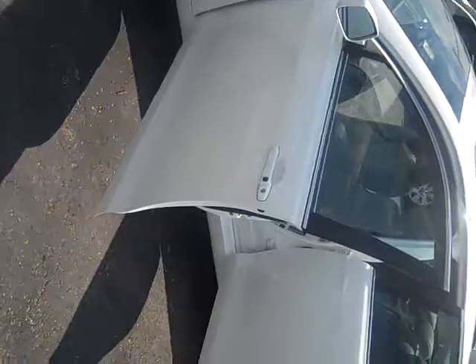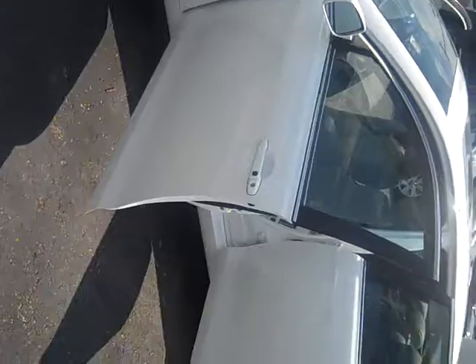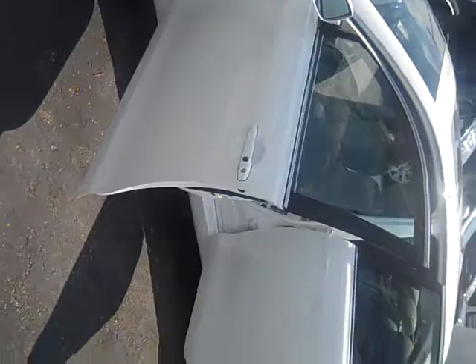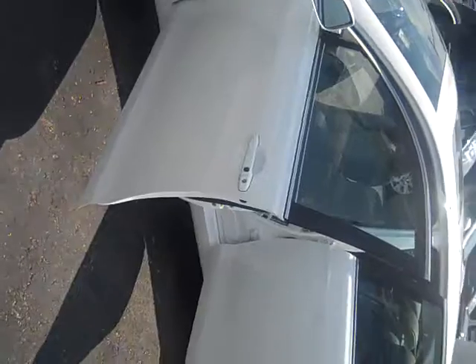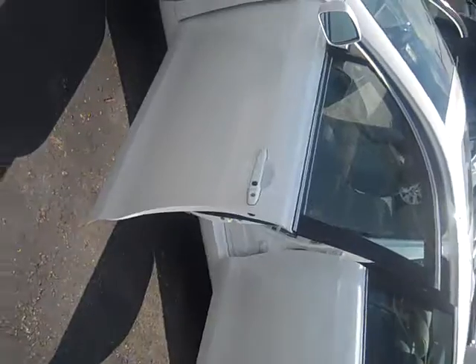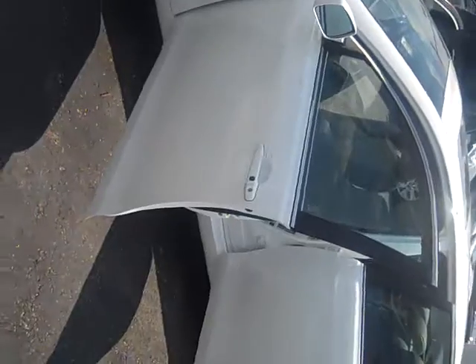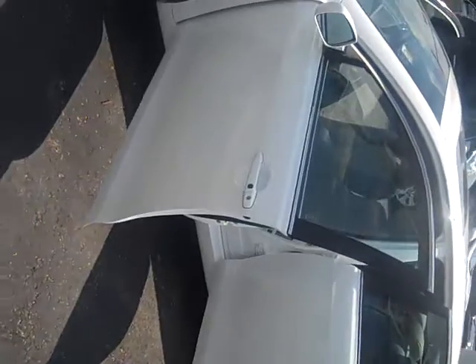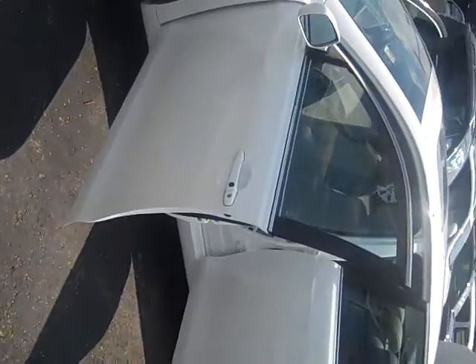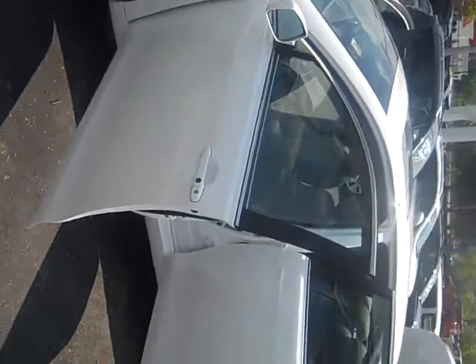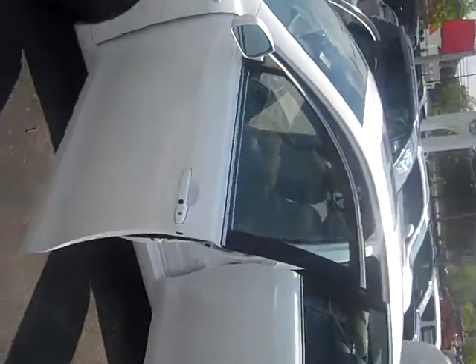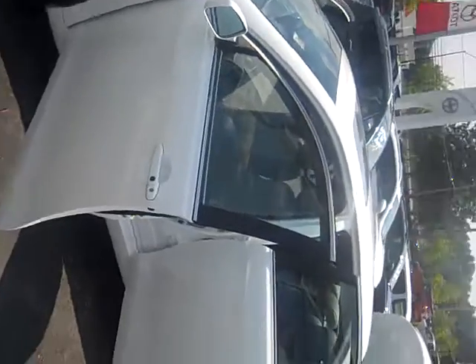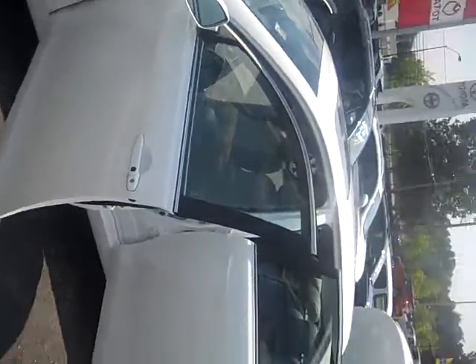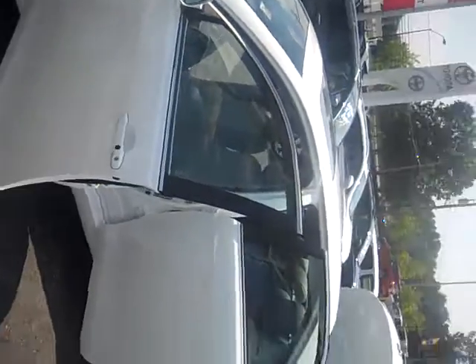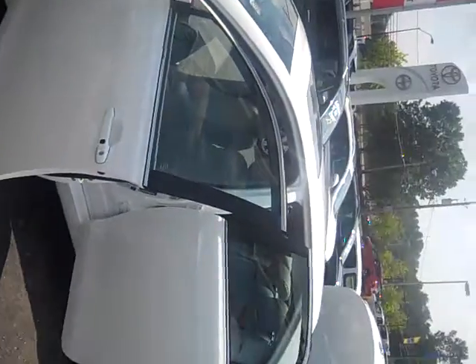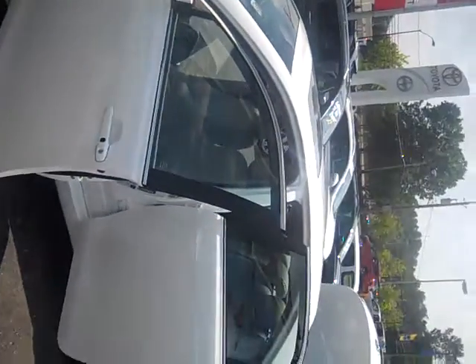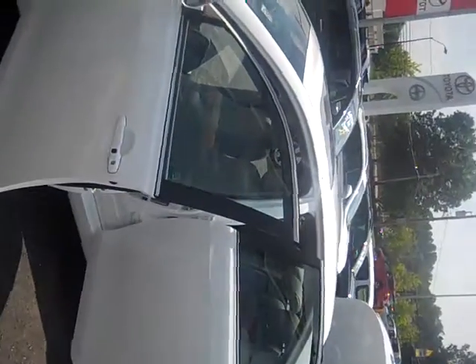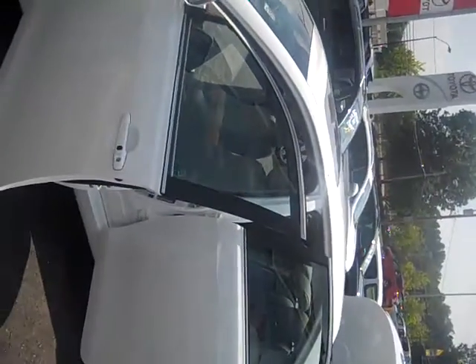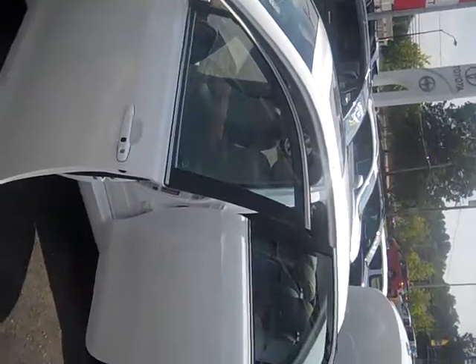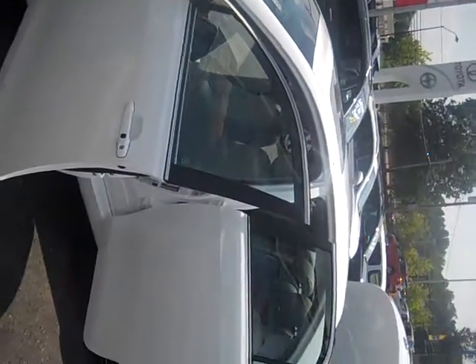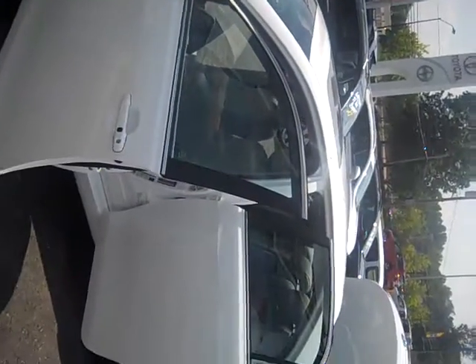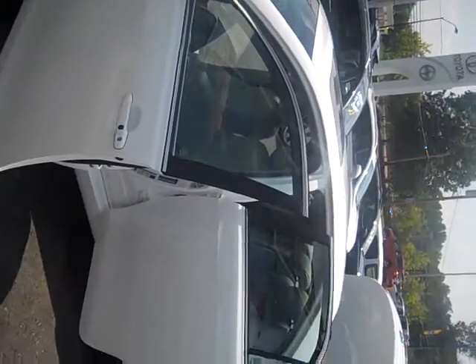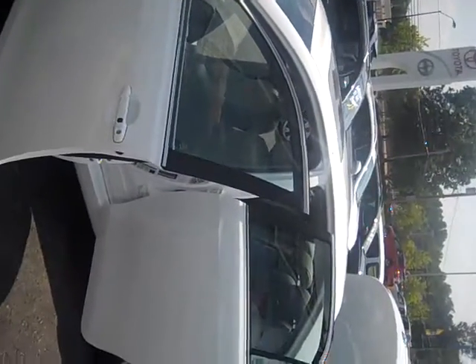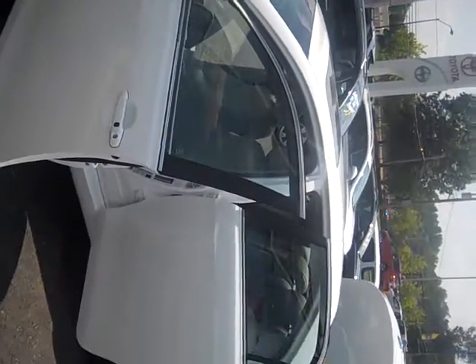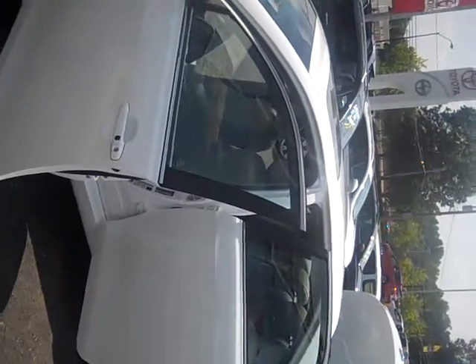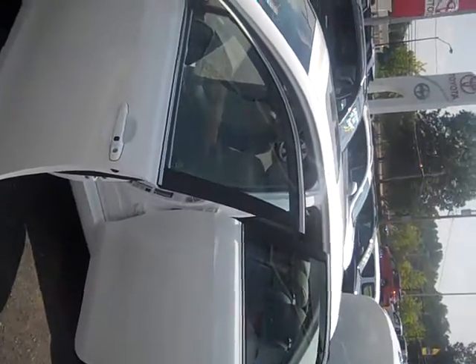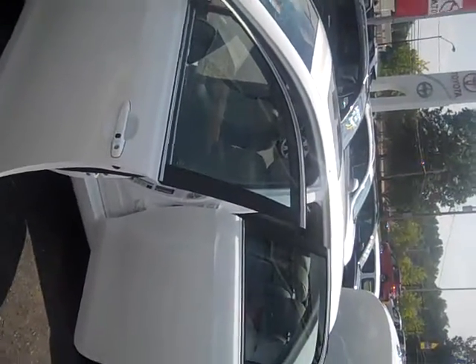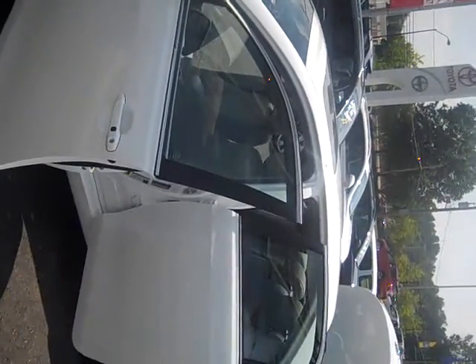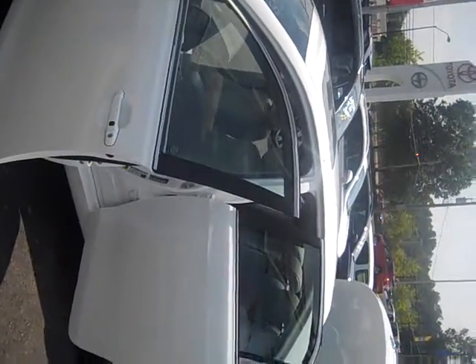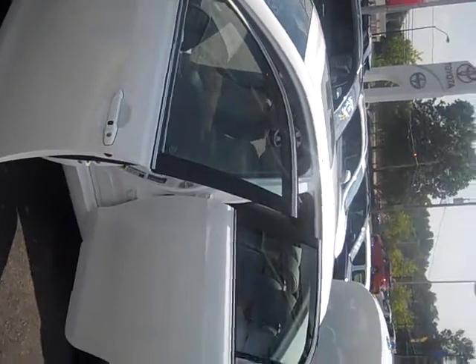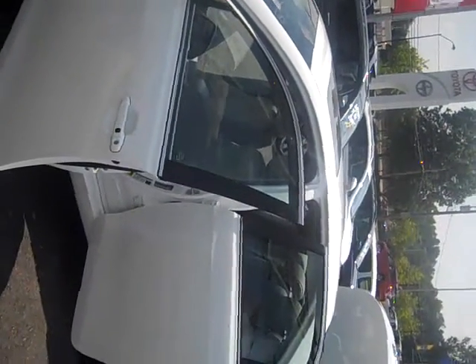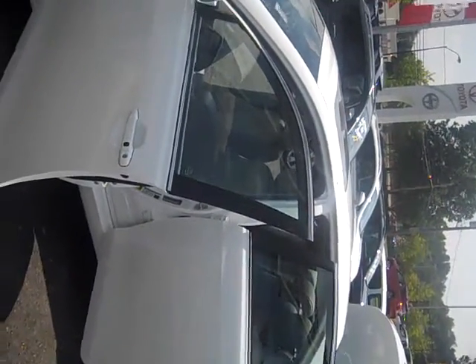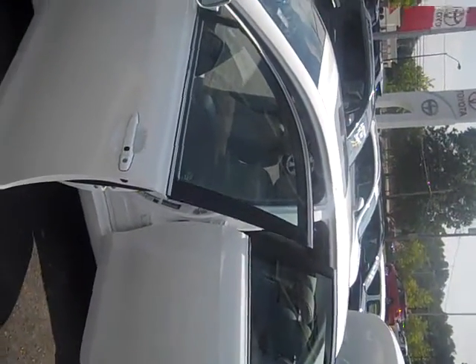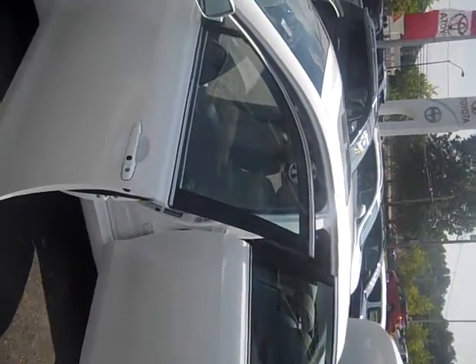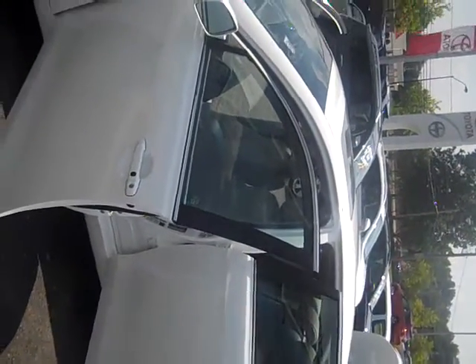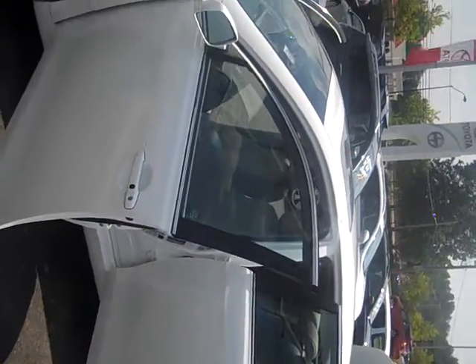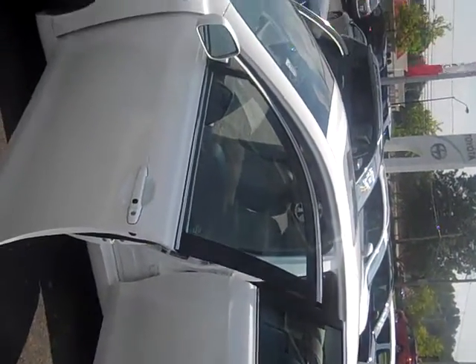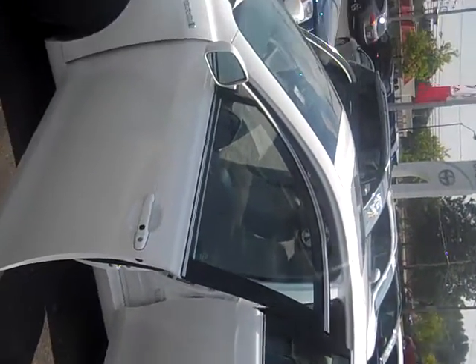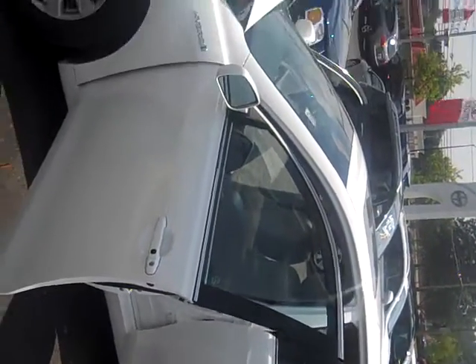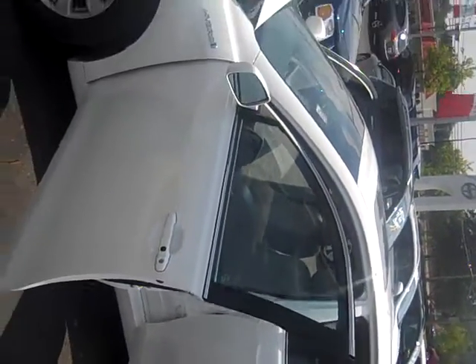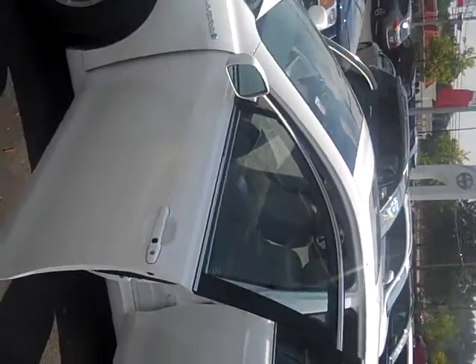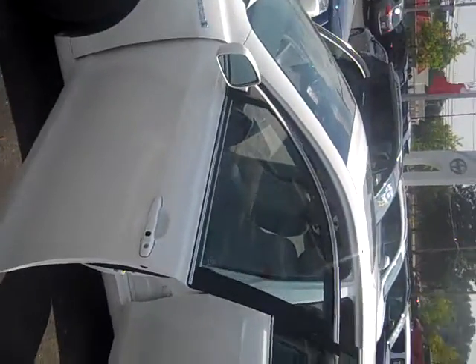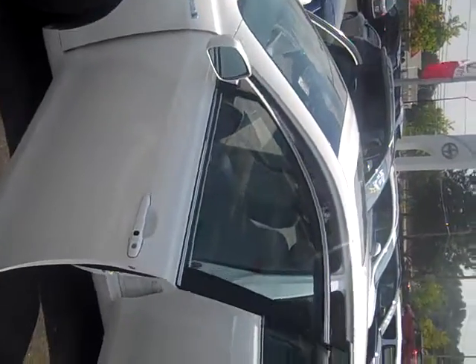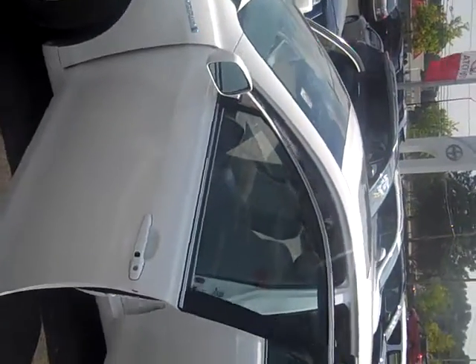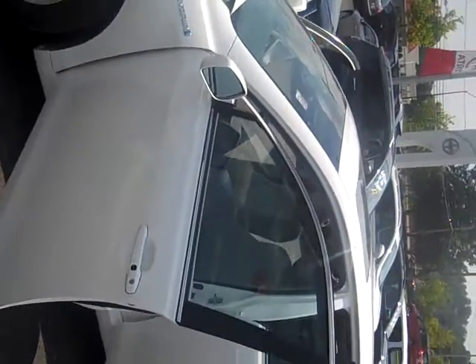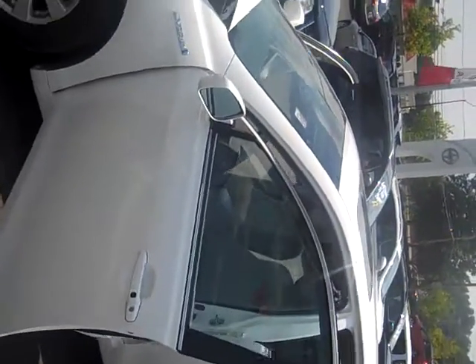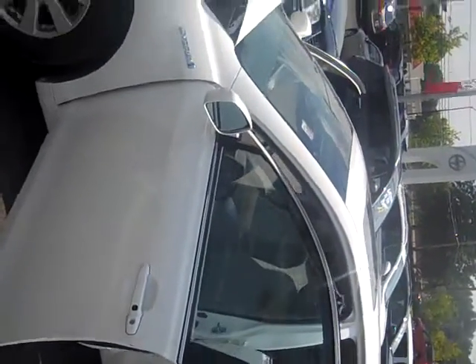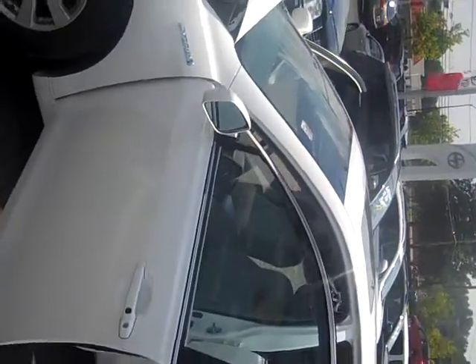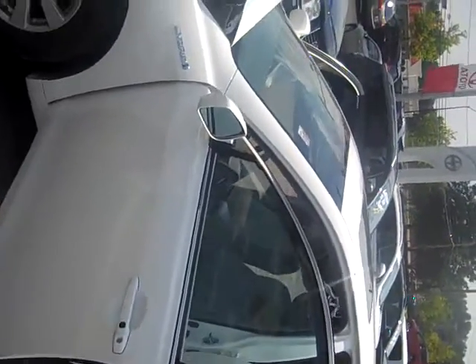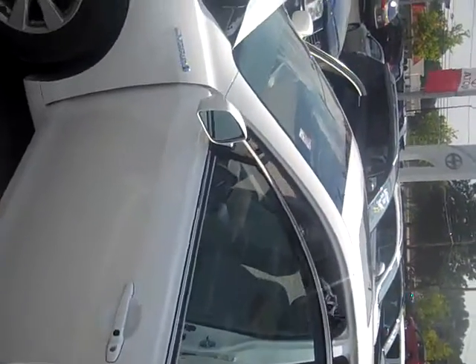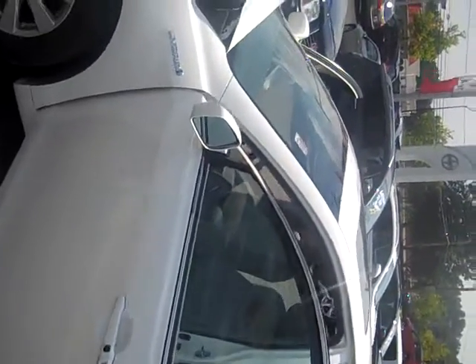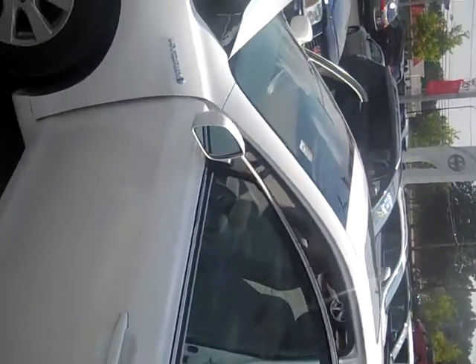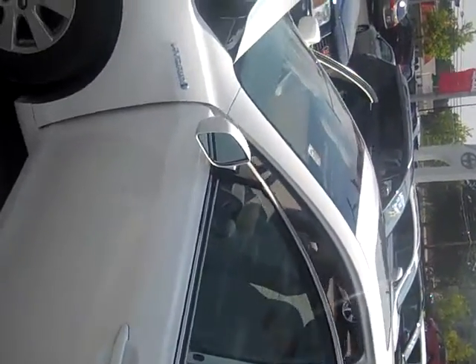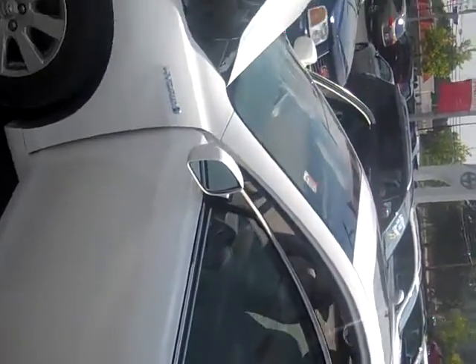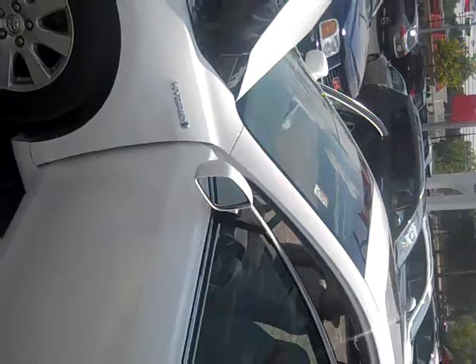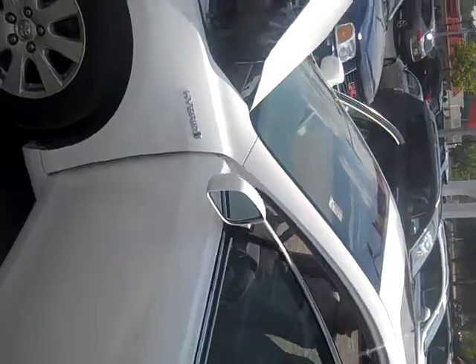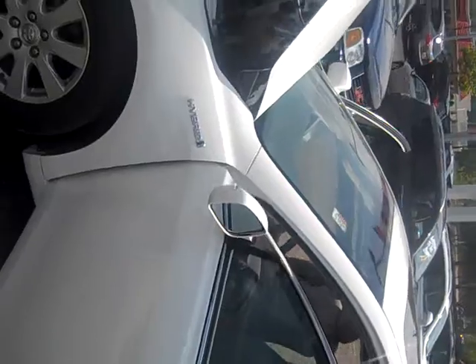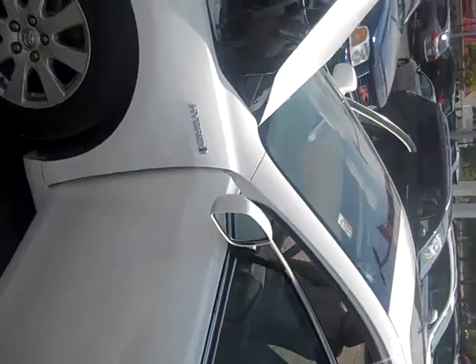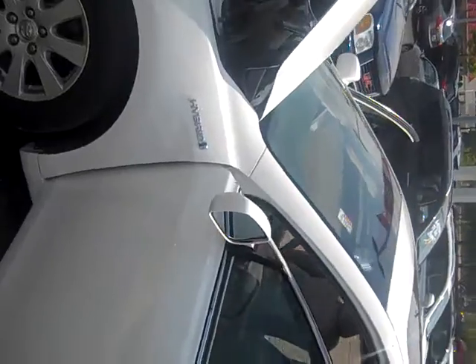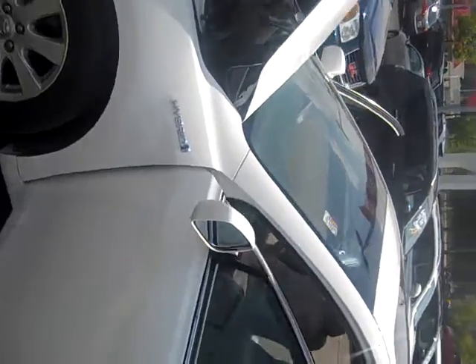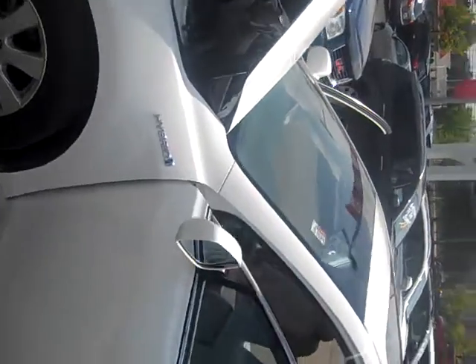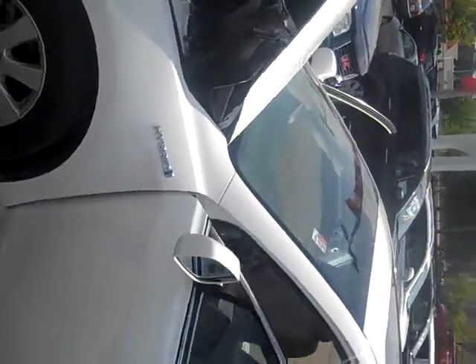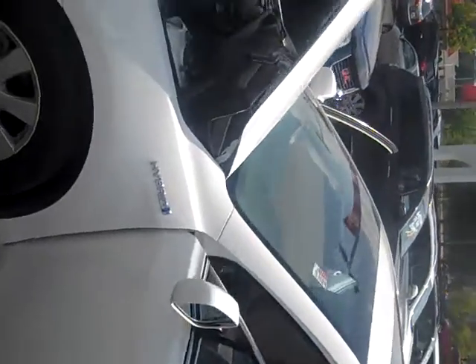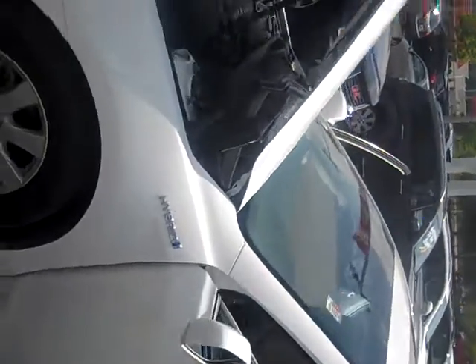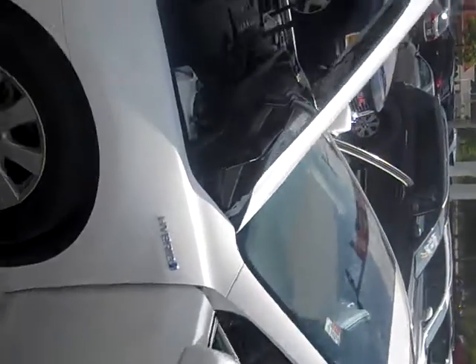Hi, Michelle and Thomas. Bob Watterson here at Summit Toyota, just giving you a quick walk around on this car.